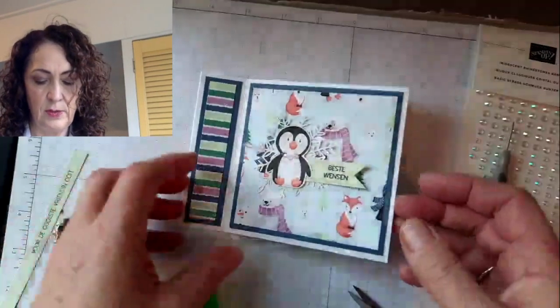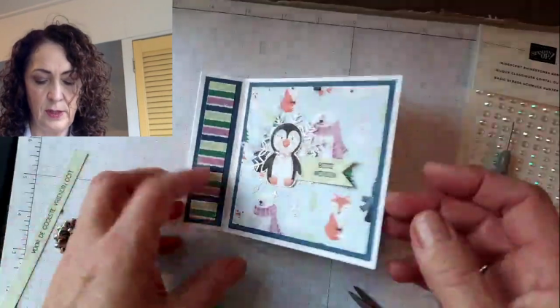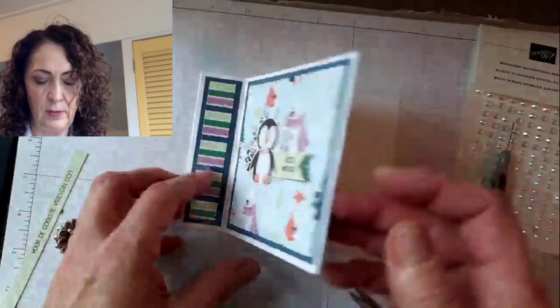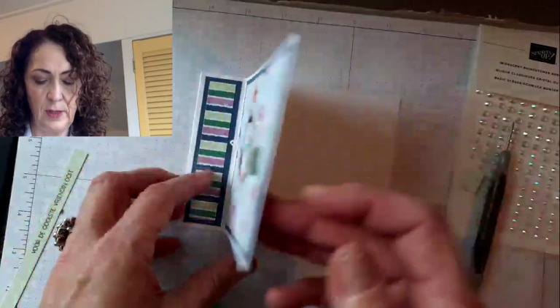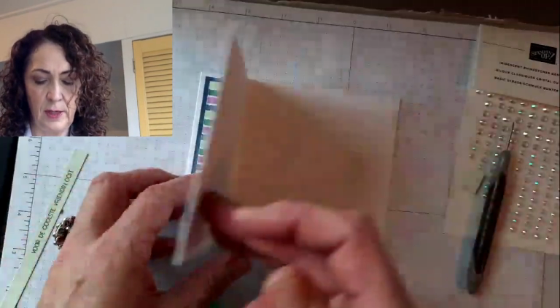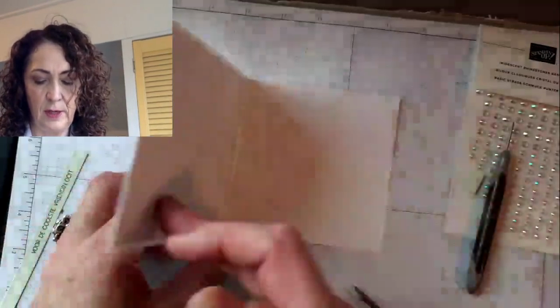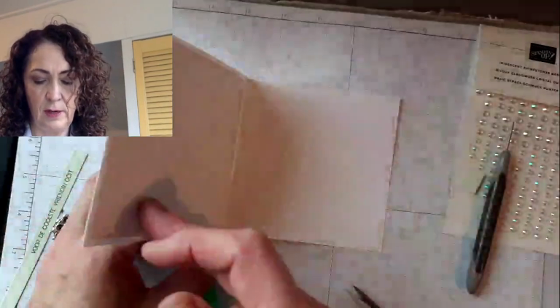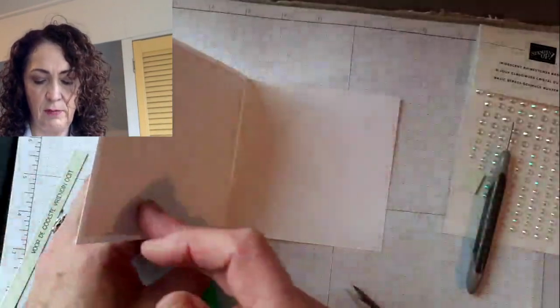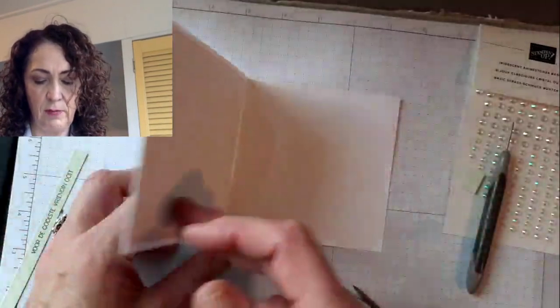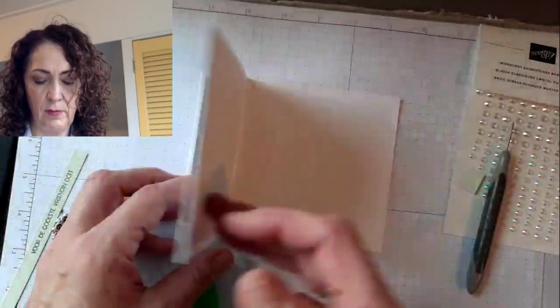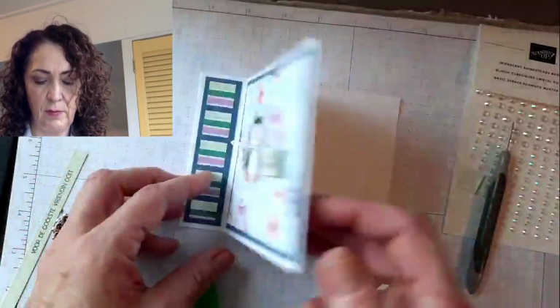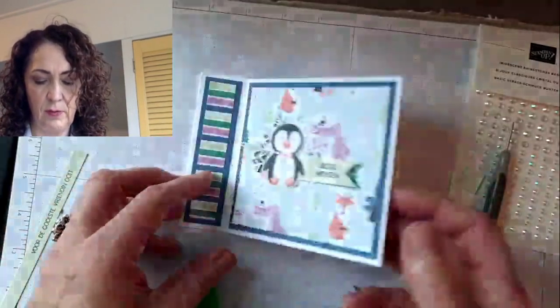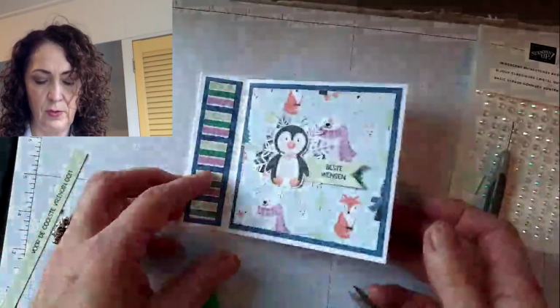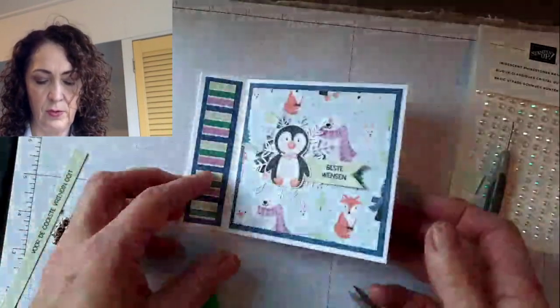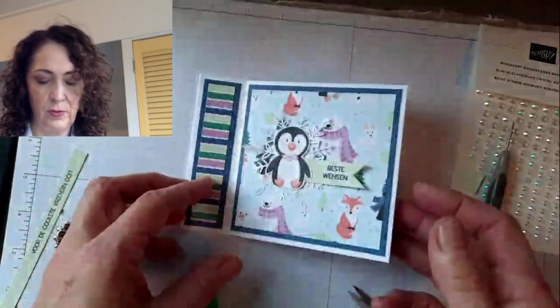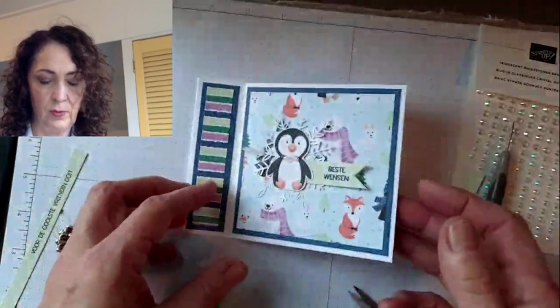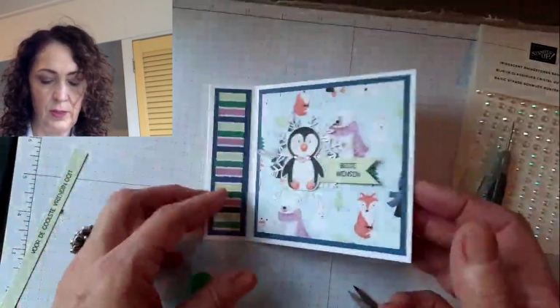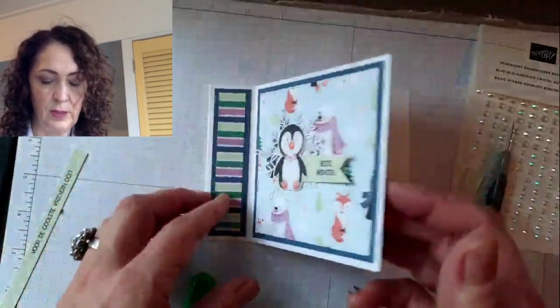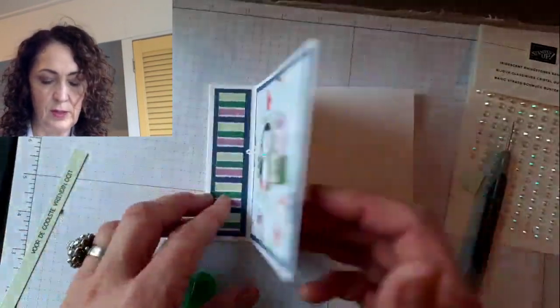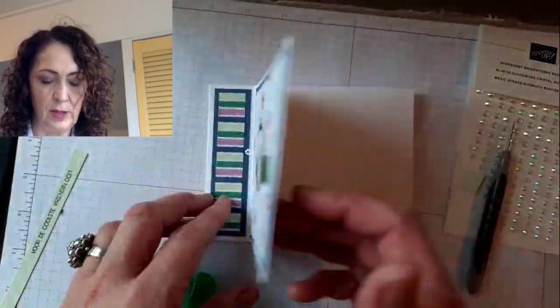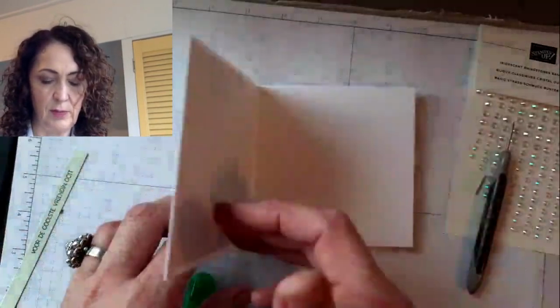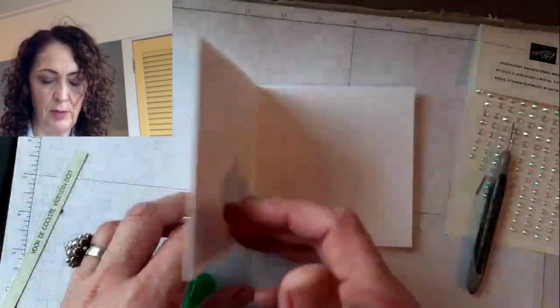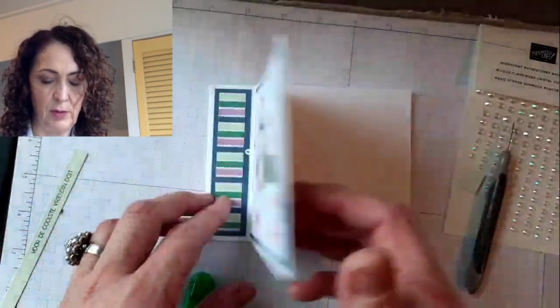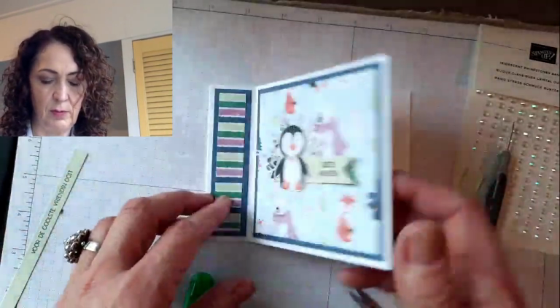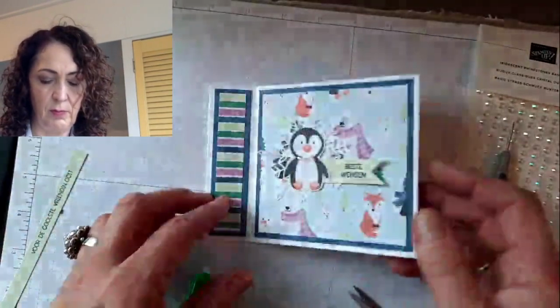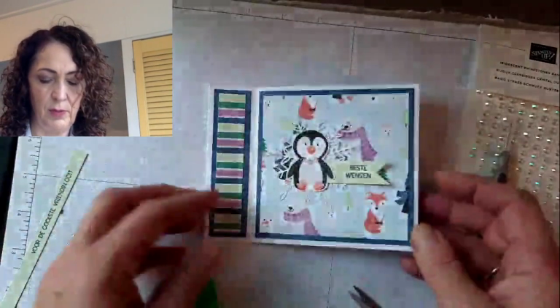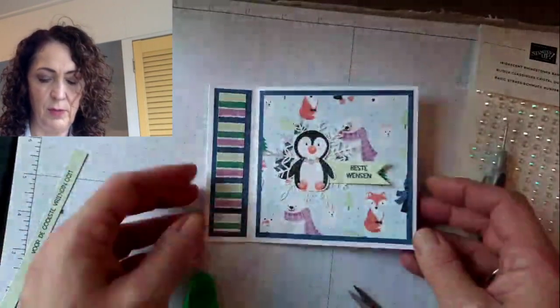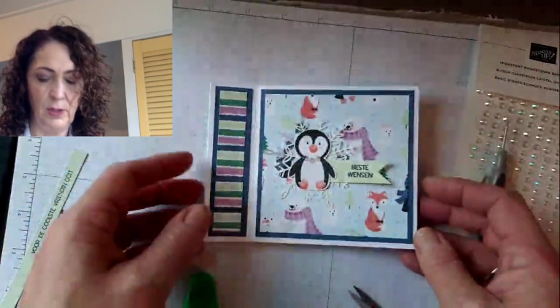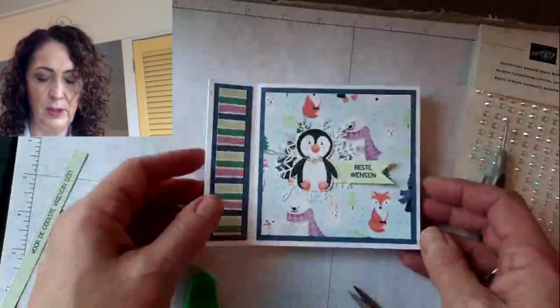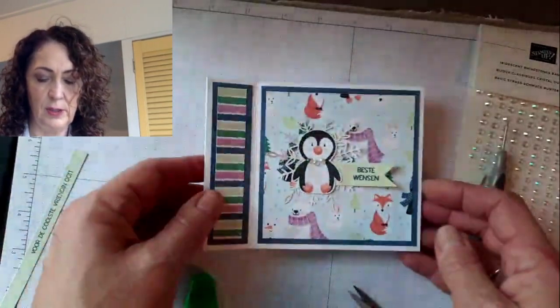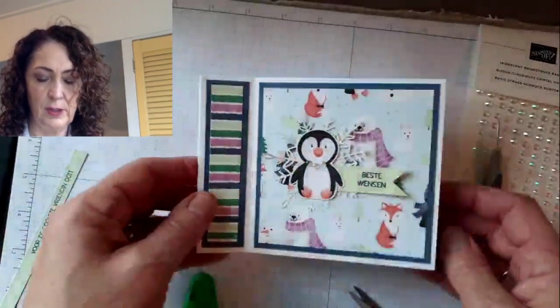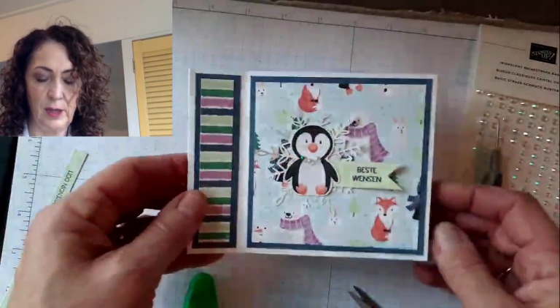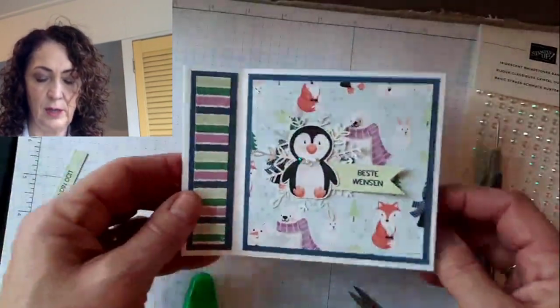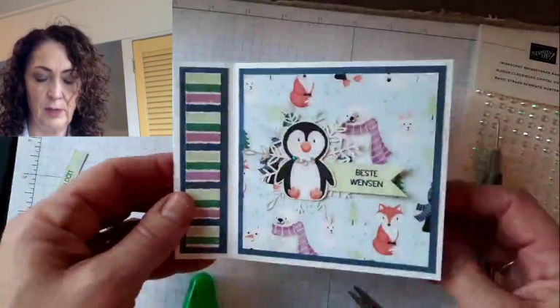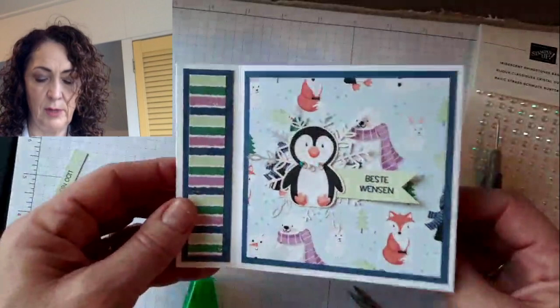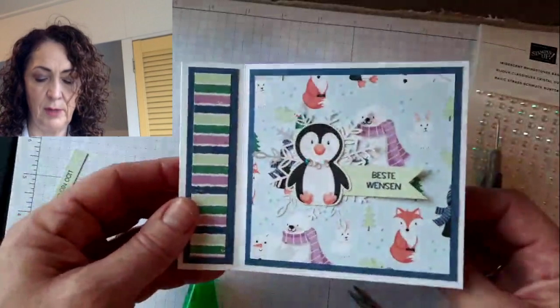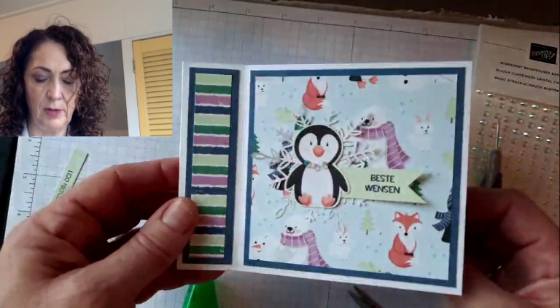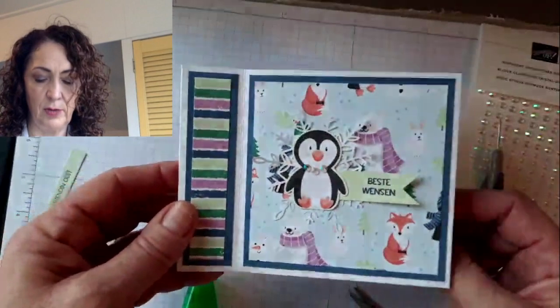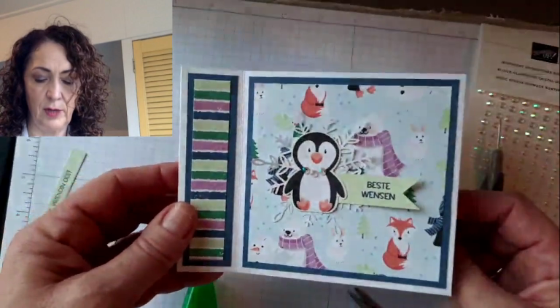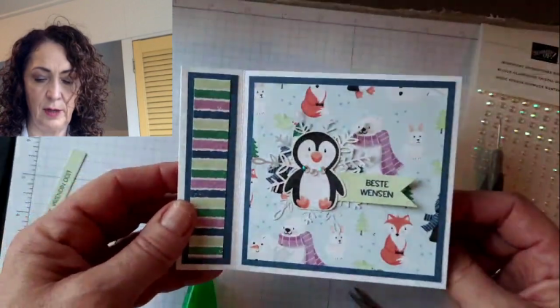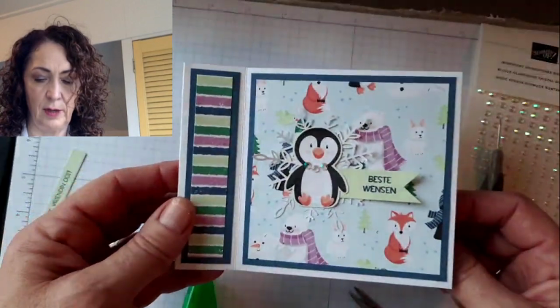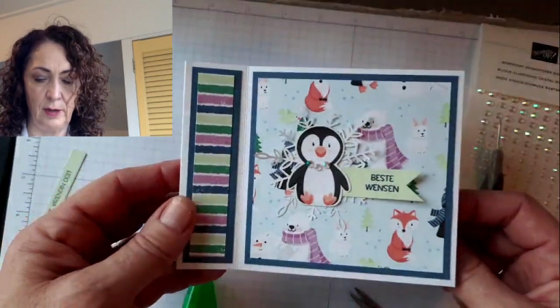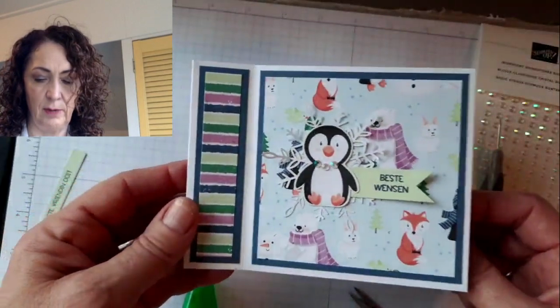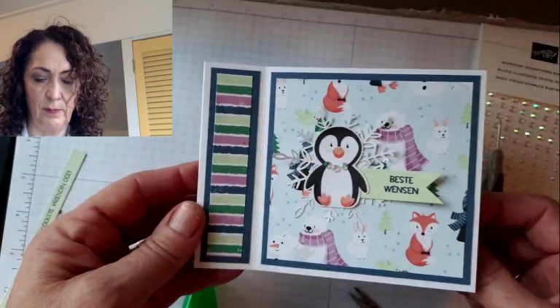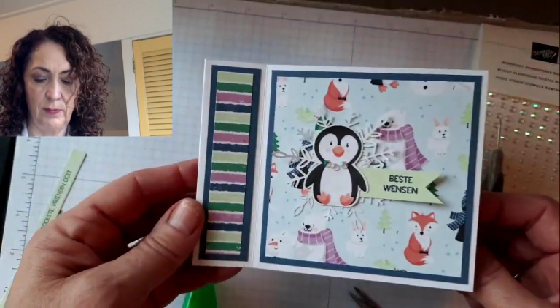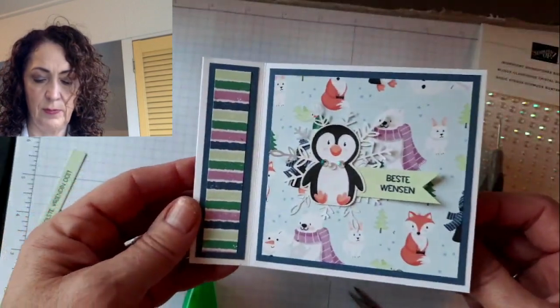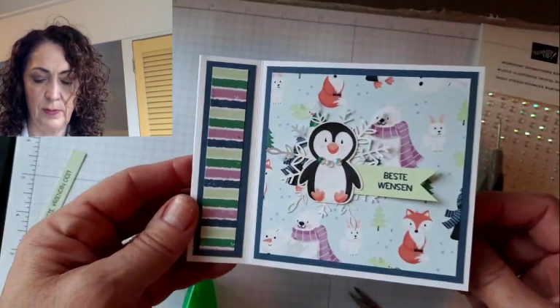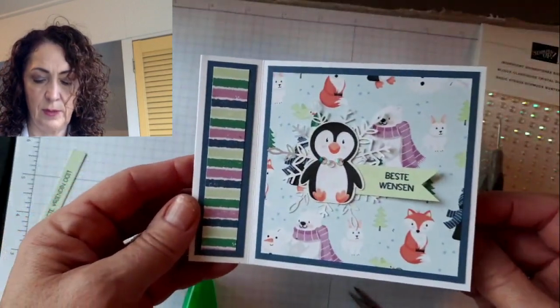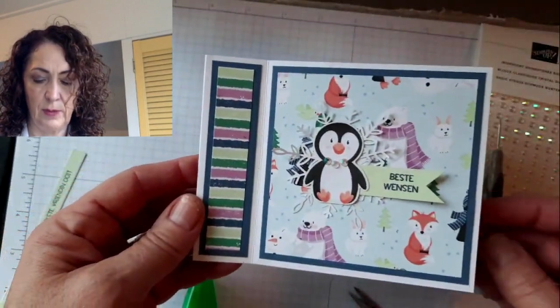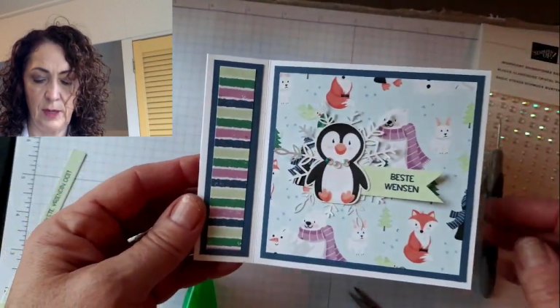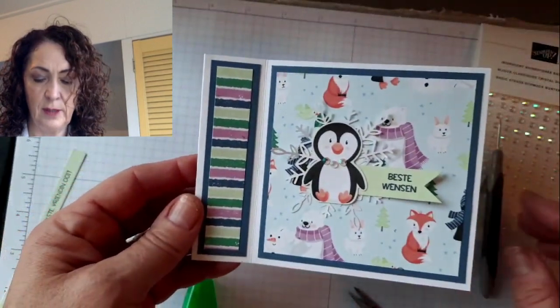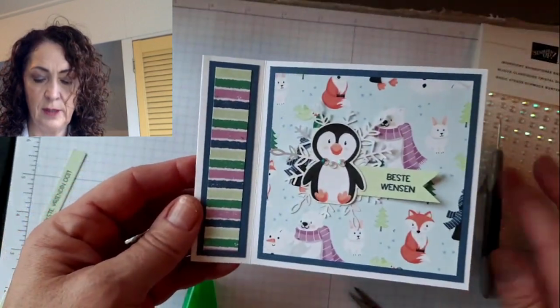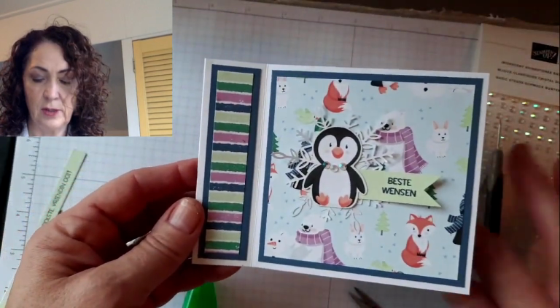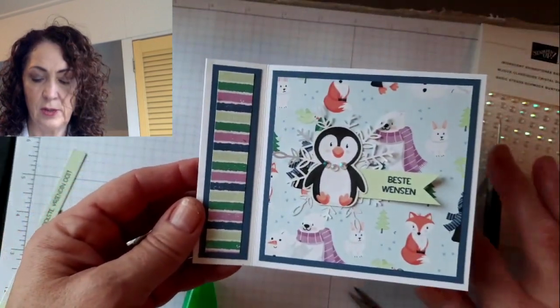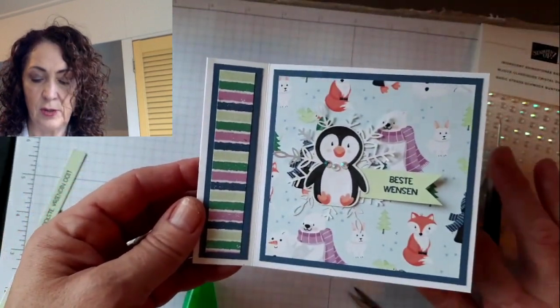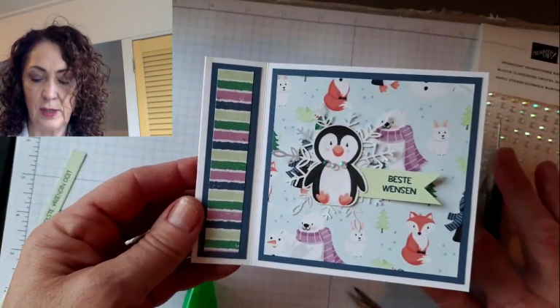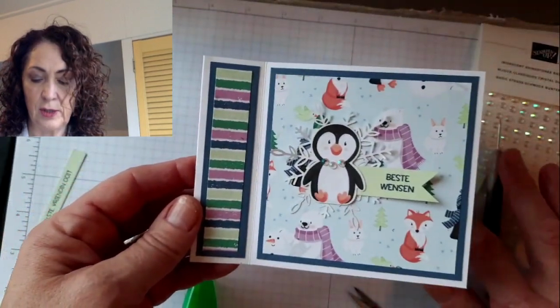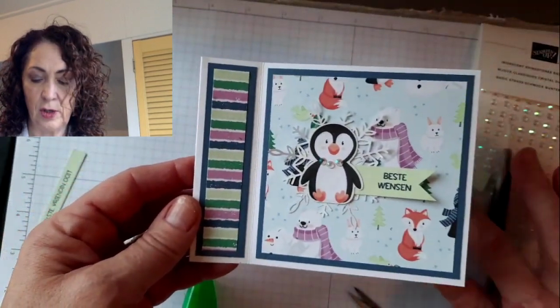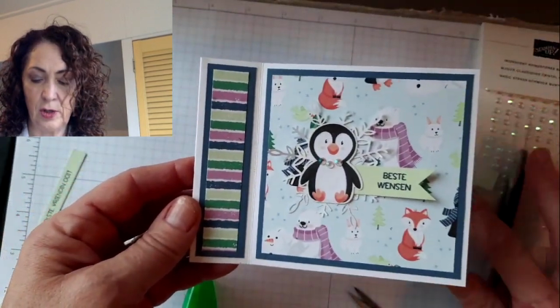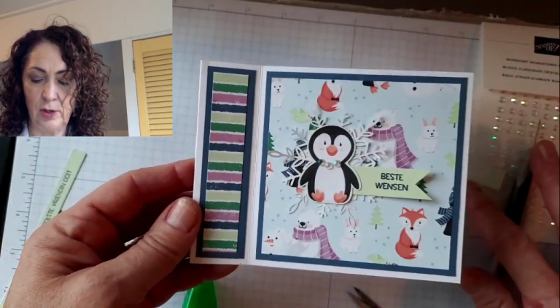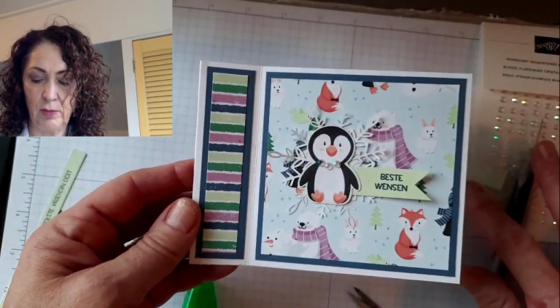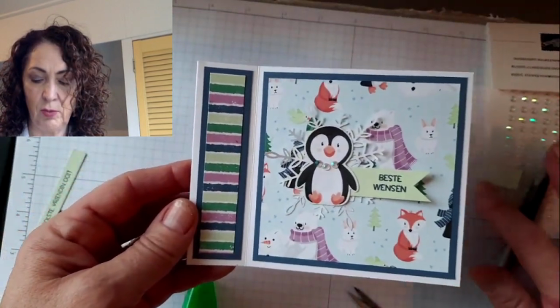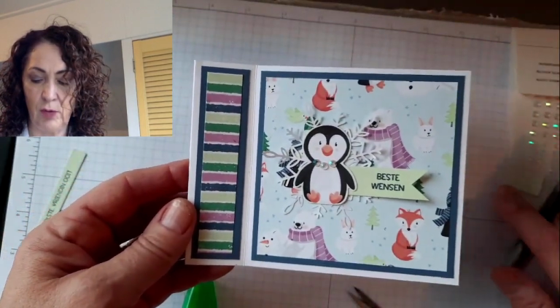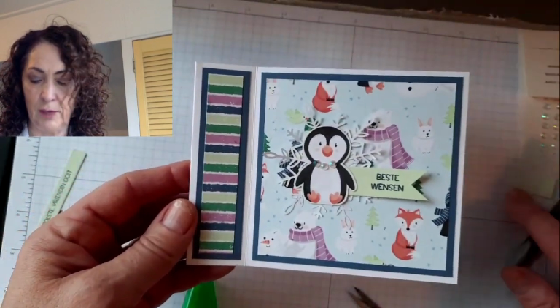We can stamp our penguin inside, but I might do that later. That's card number one.